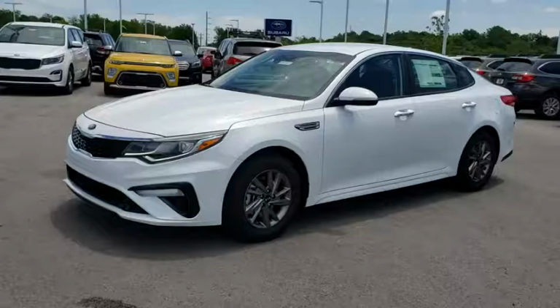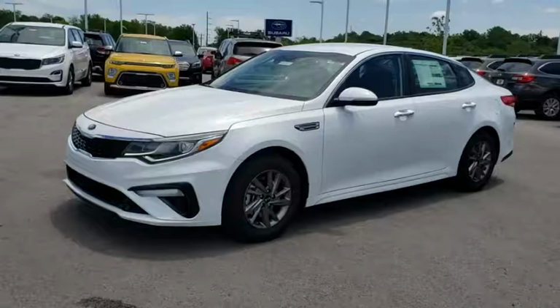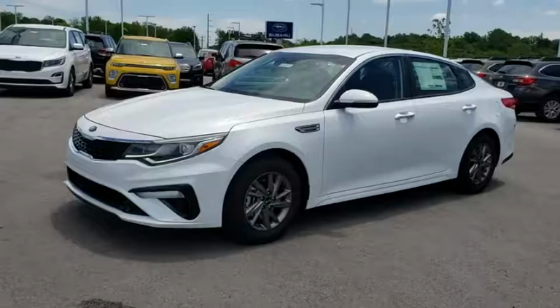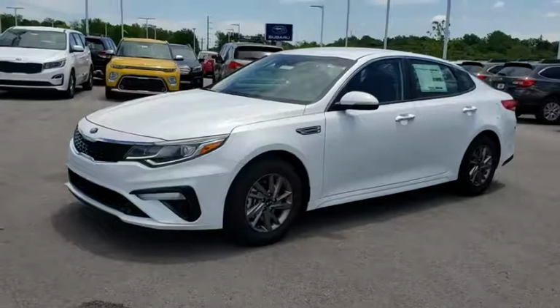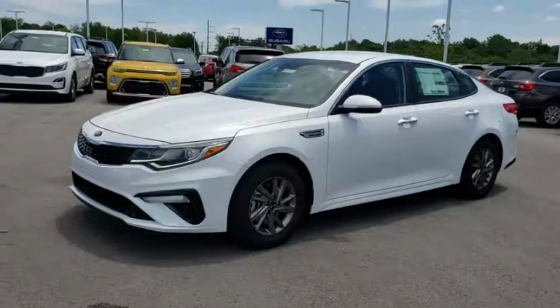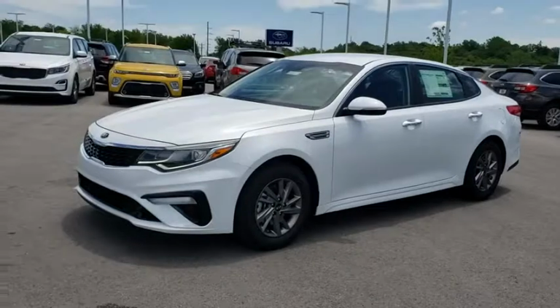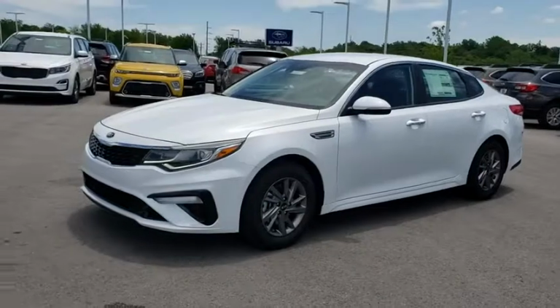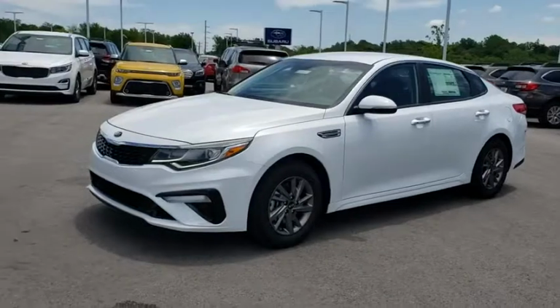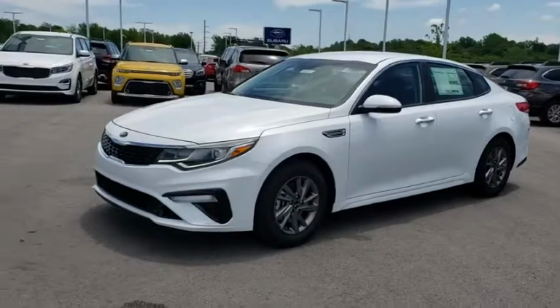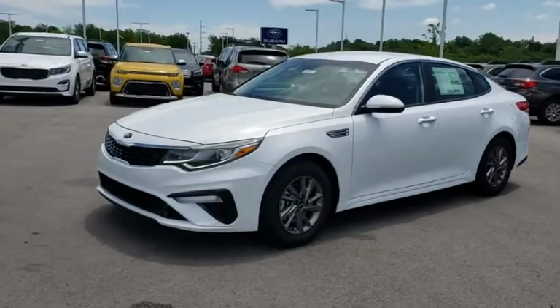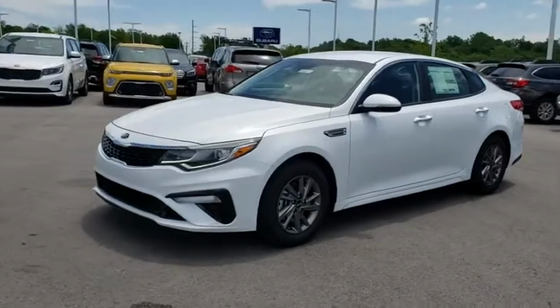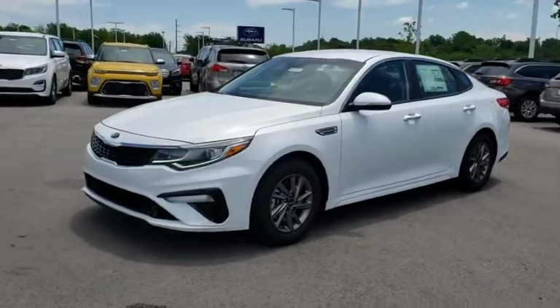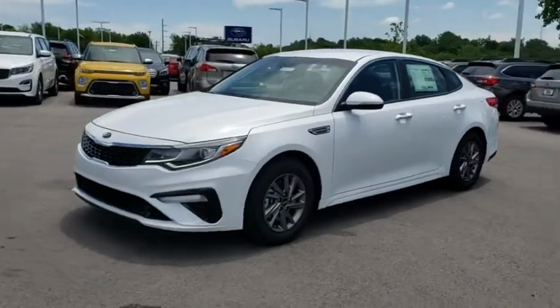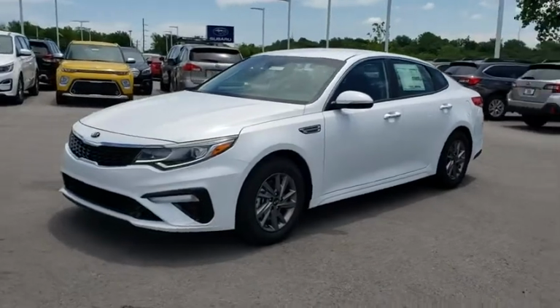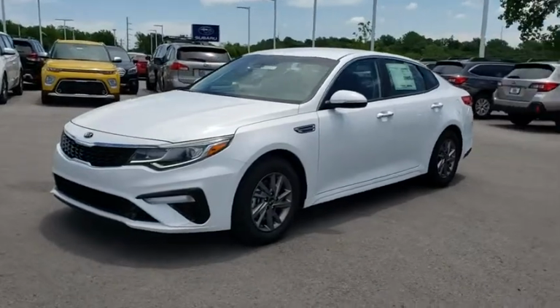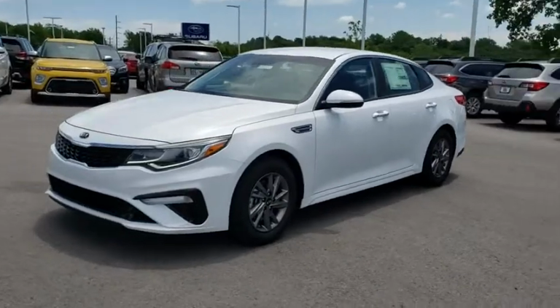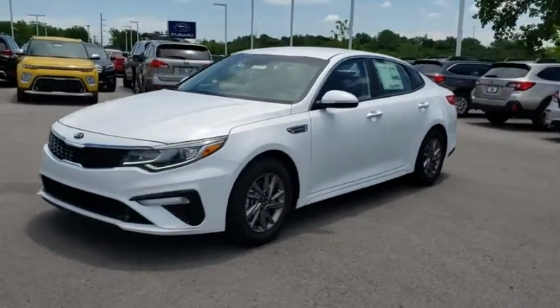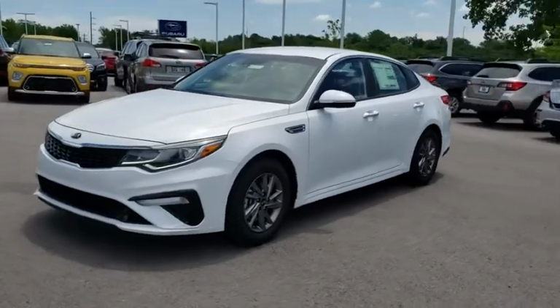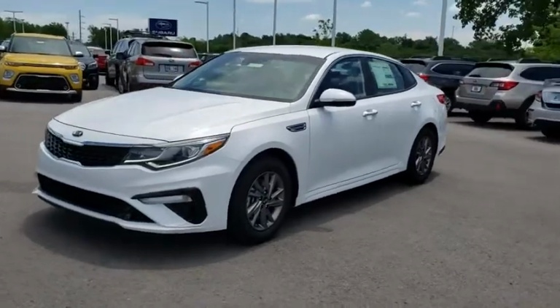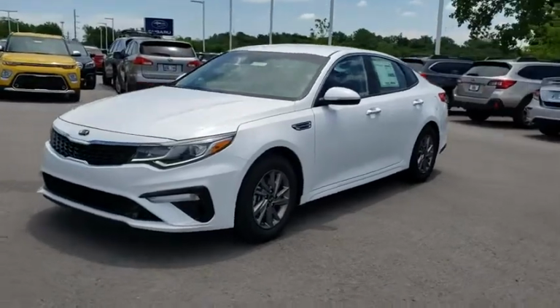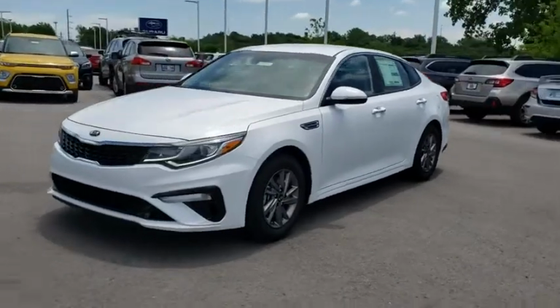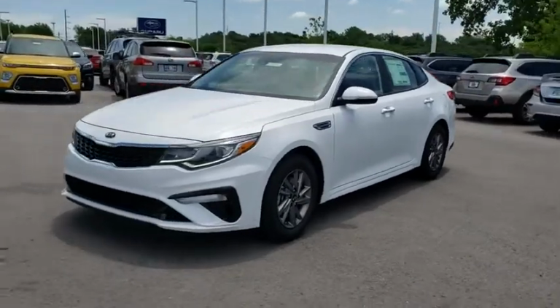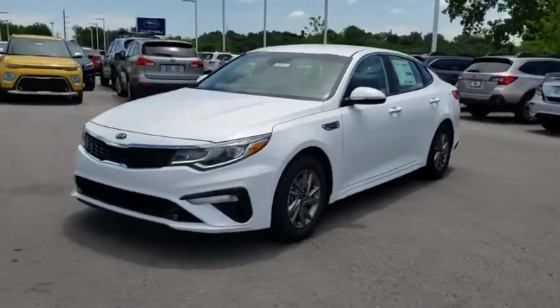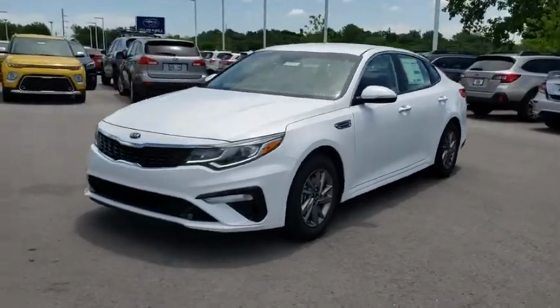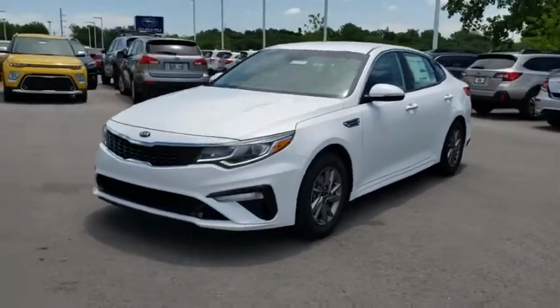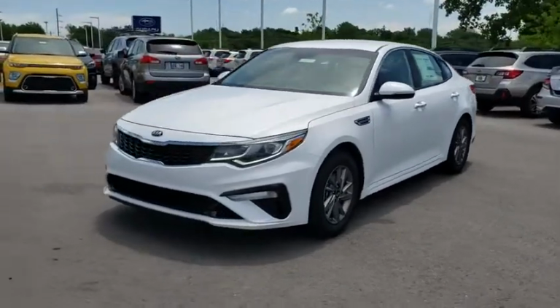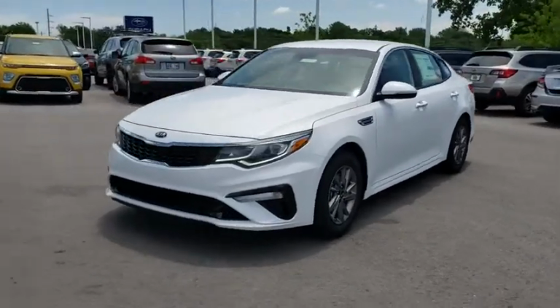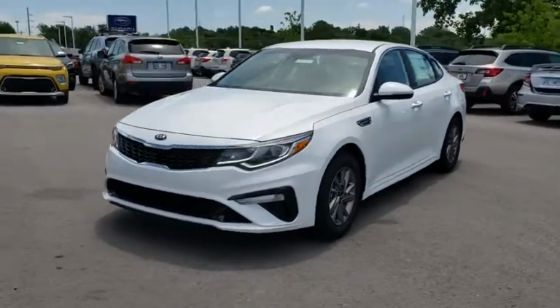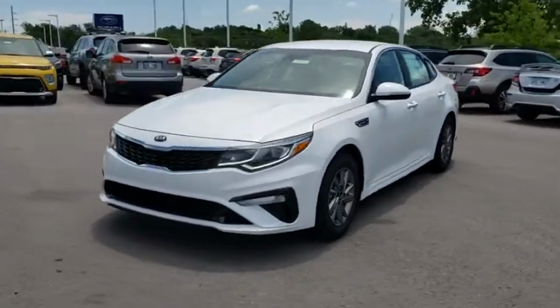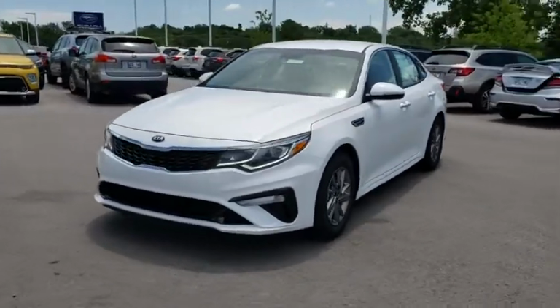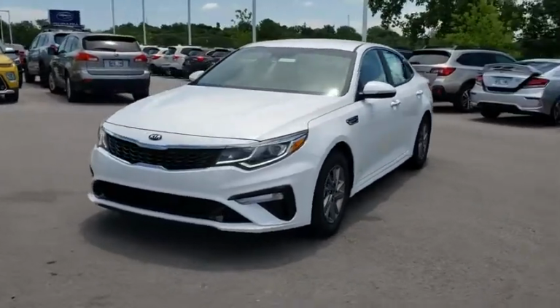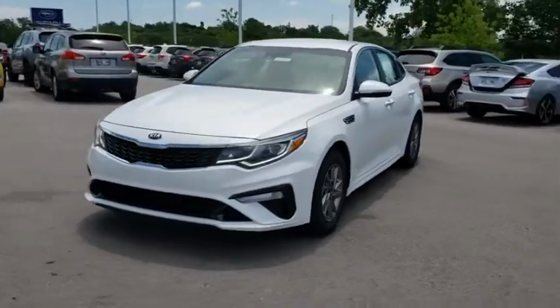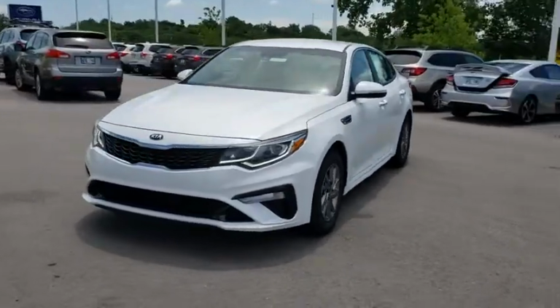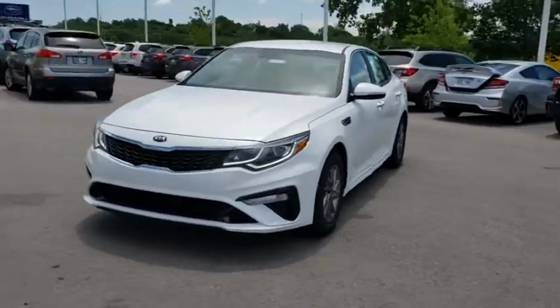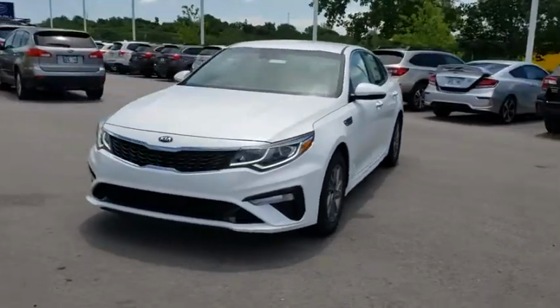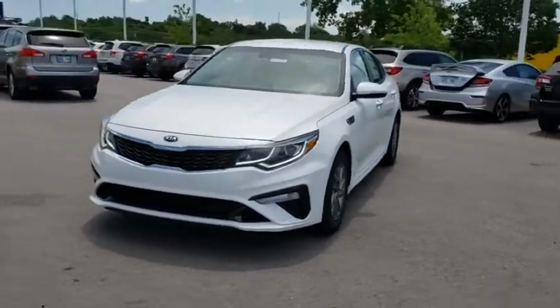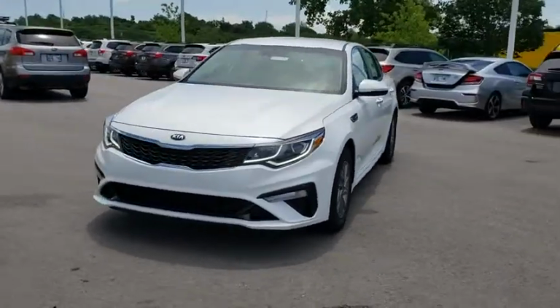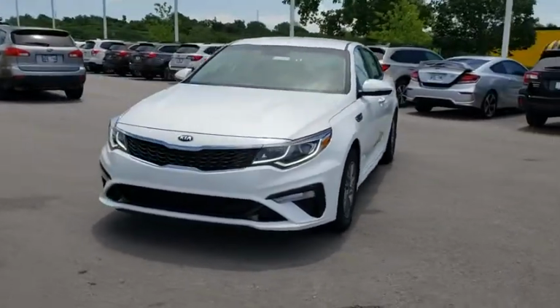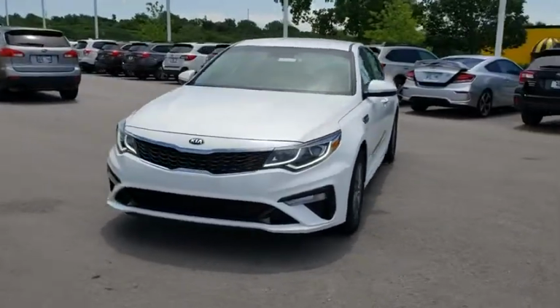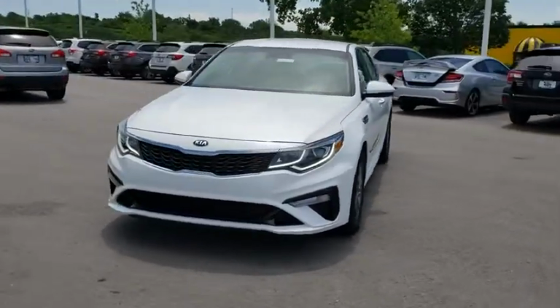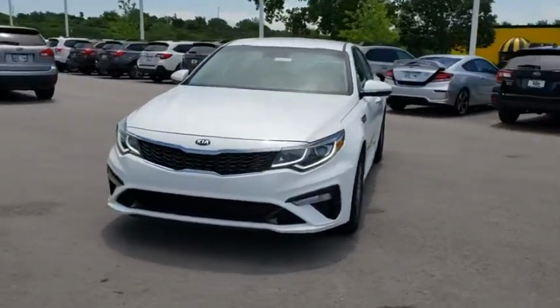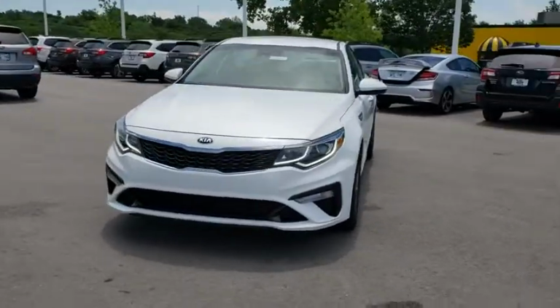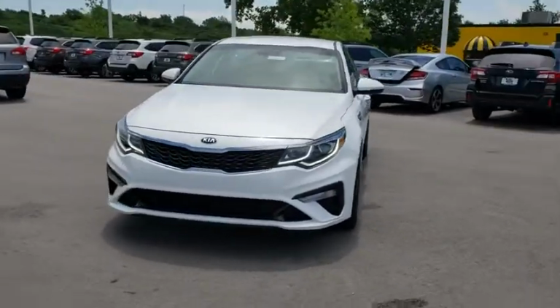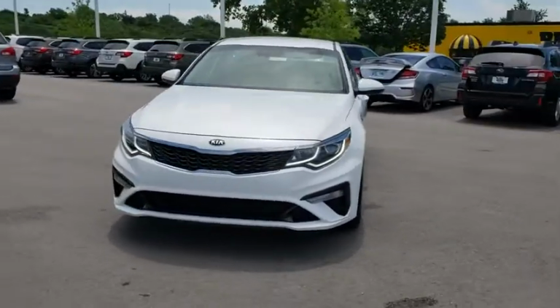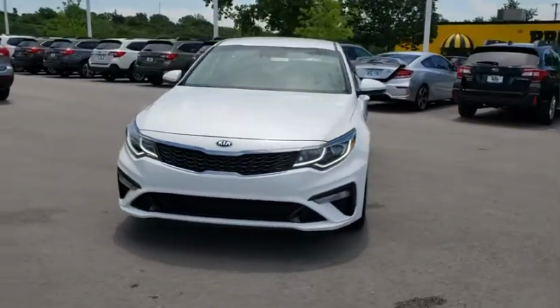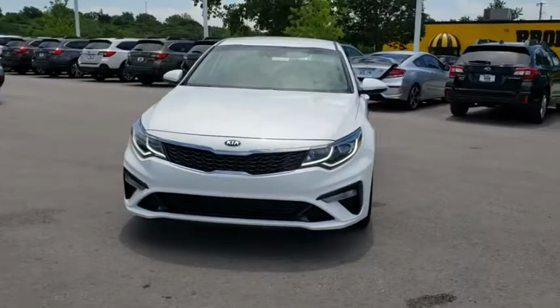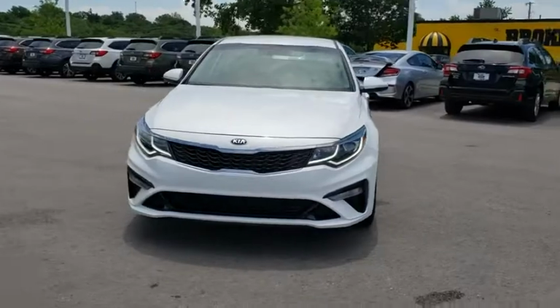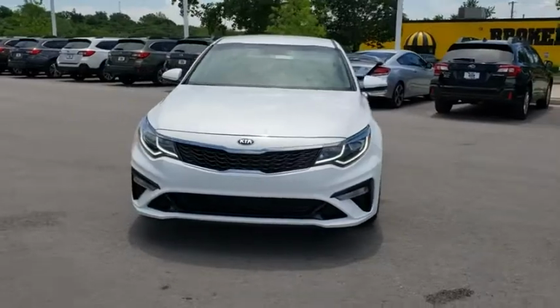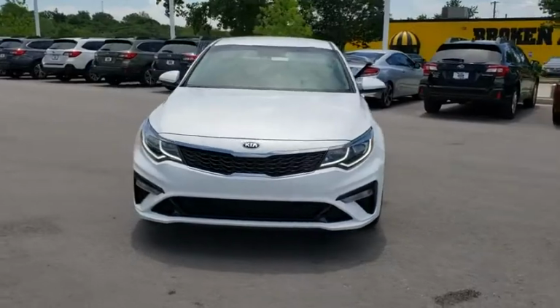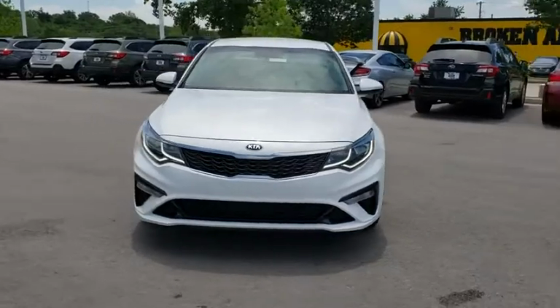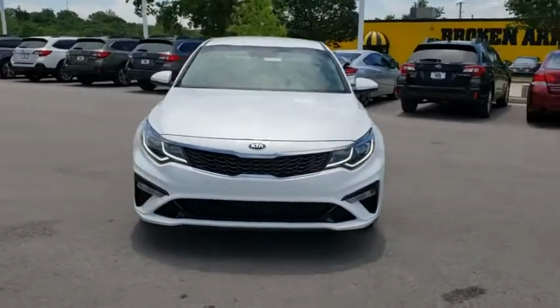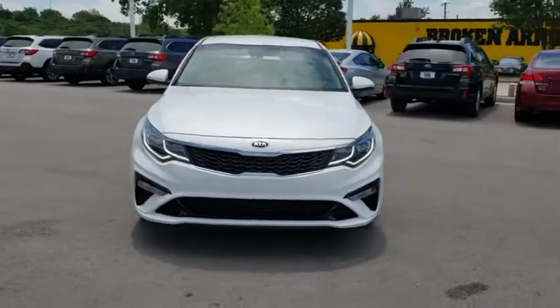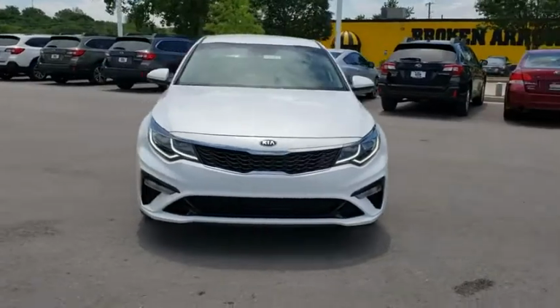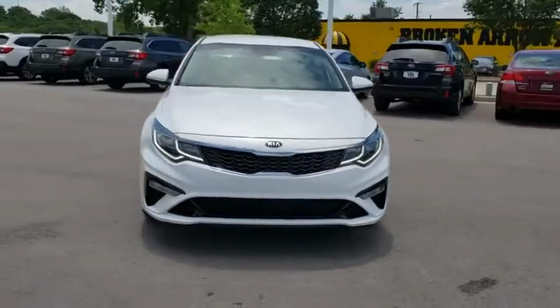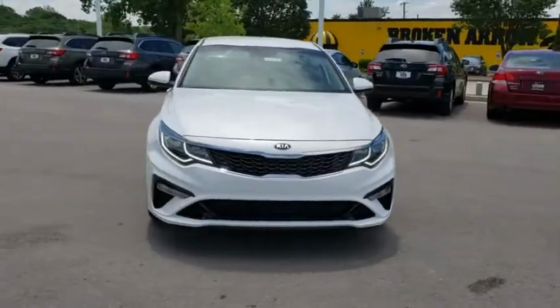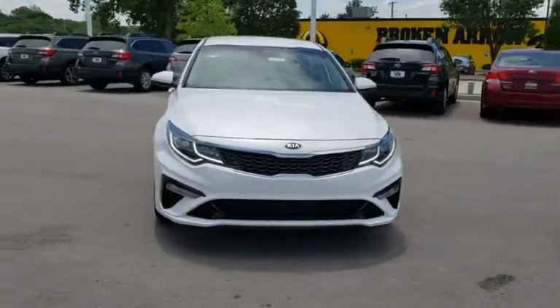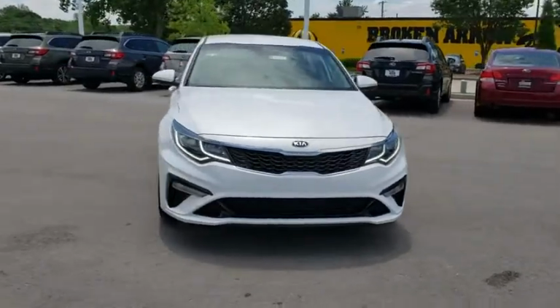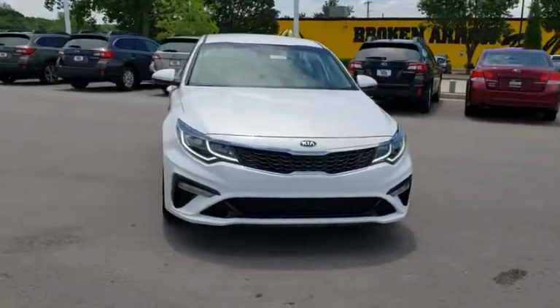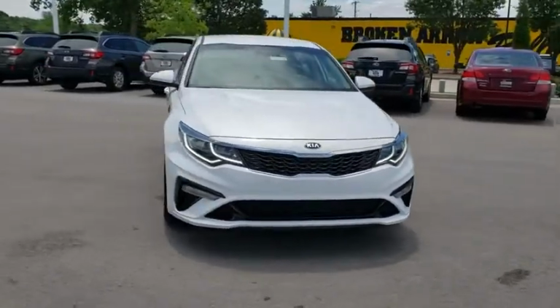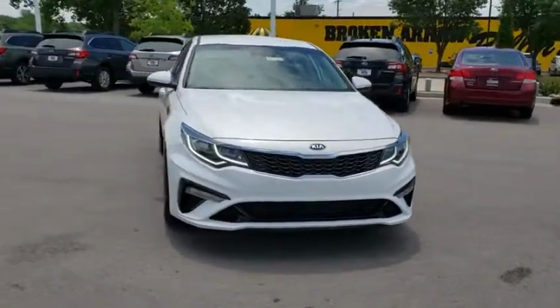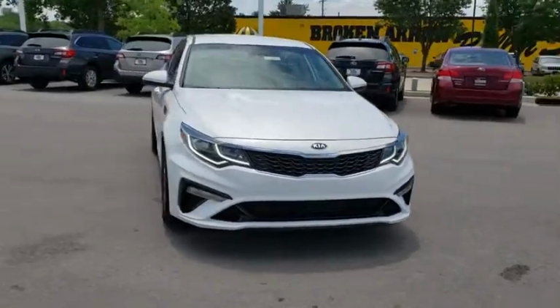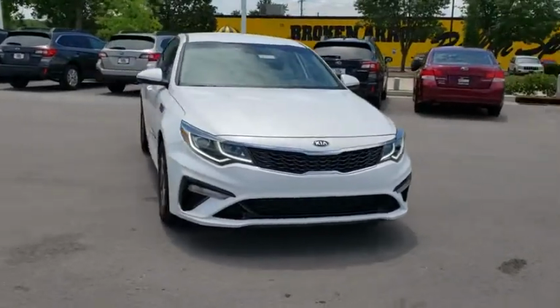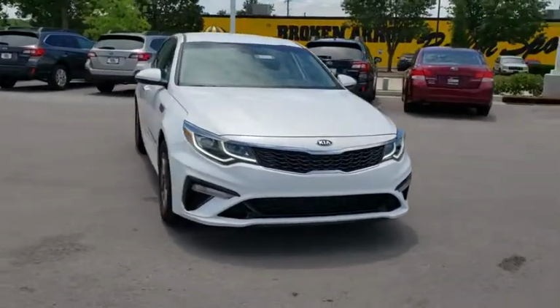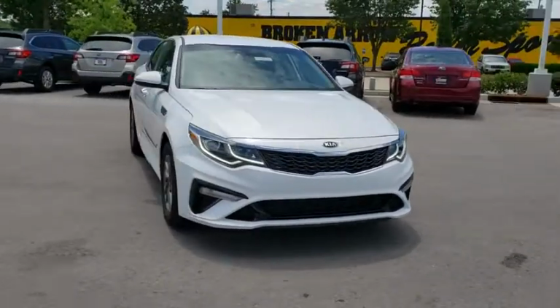2019 Kia Optima. The all-new Kia Optima offers a new level of style and performance features from Kia.